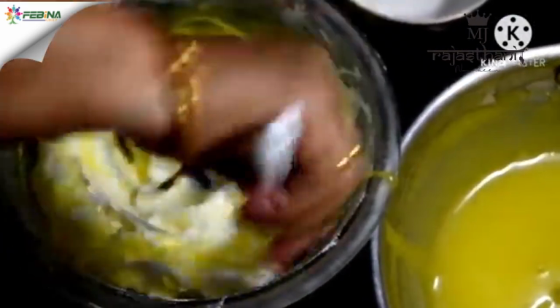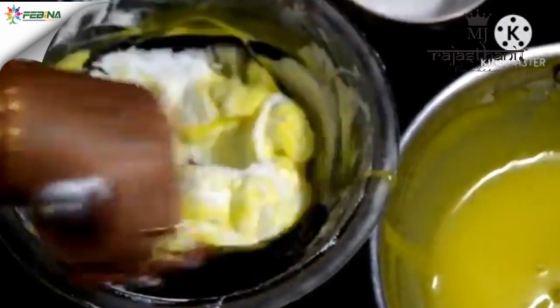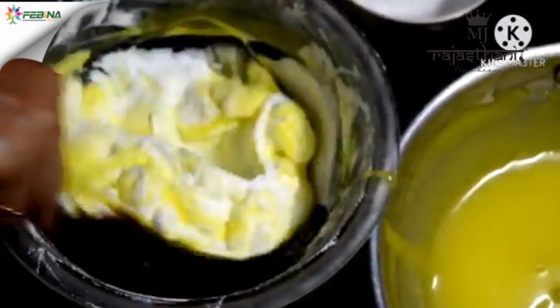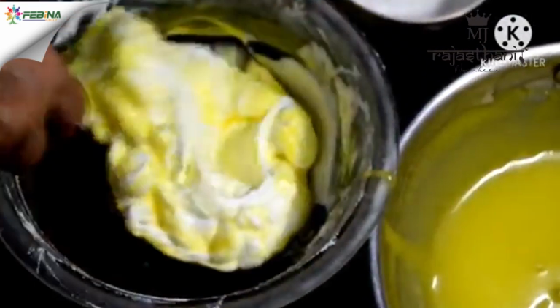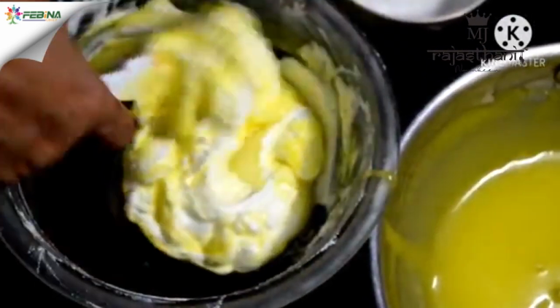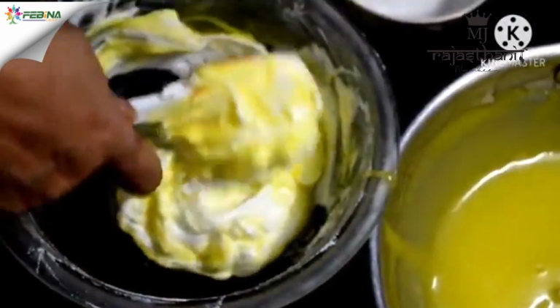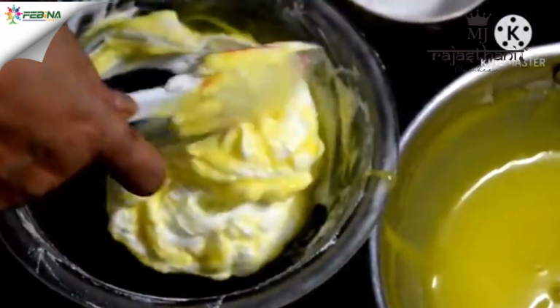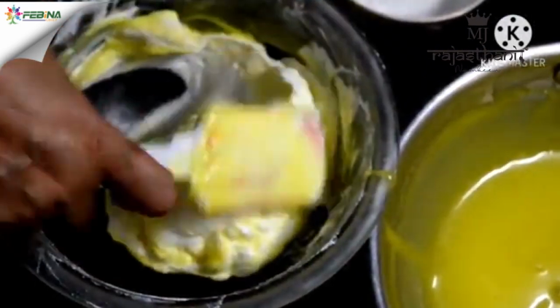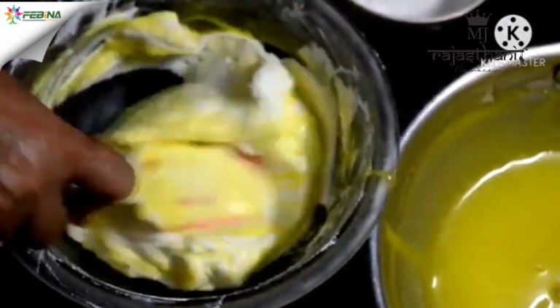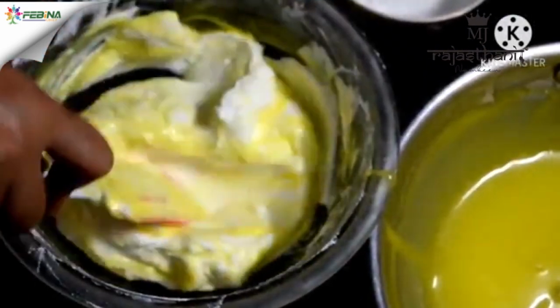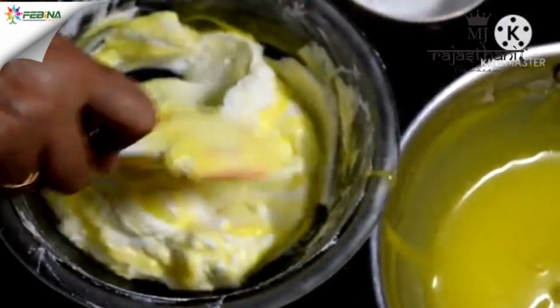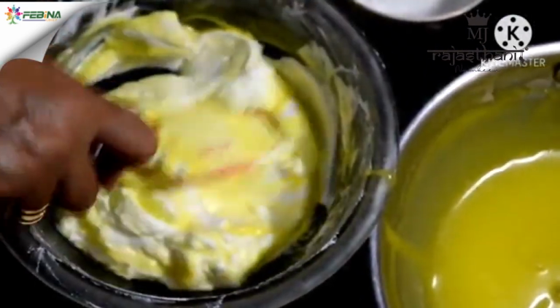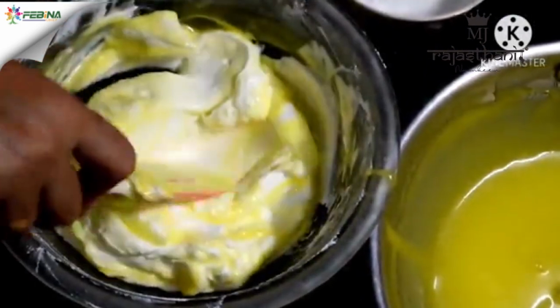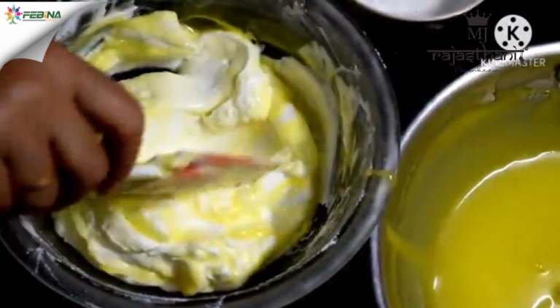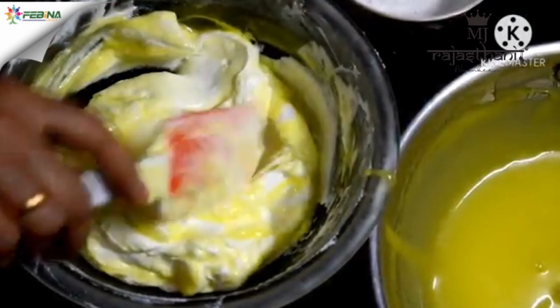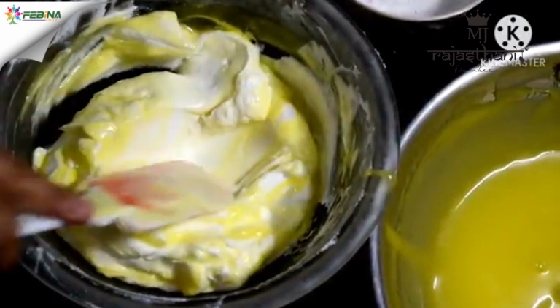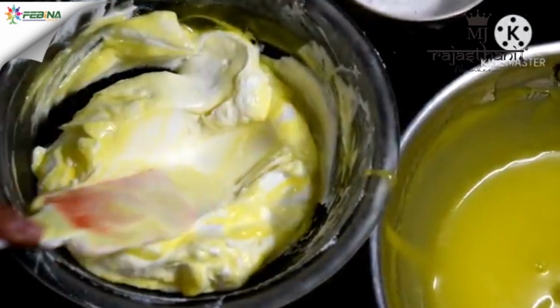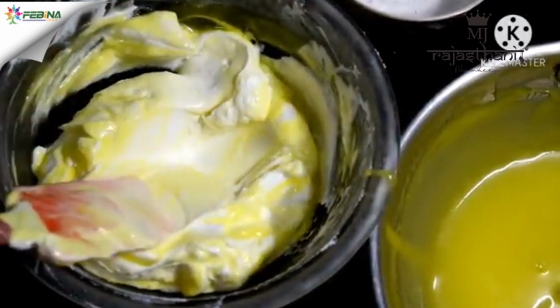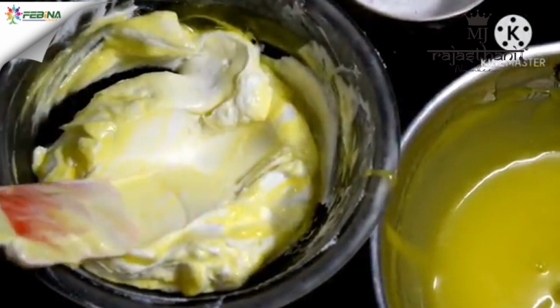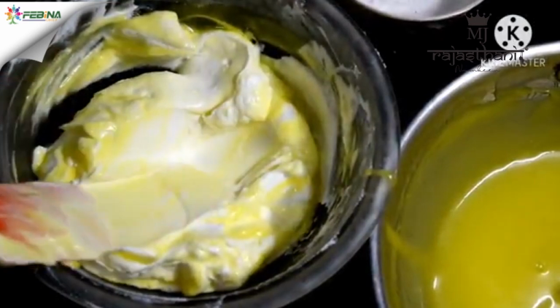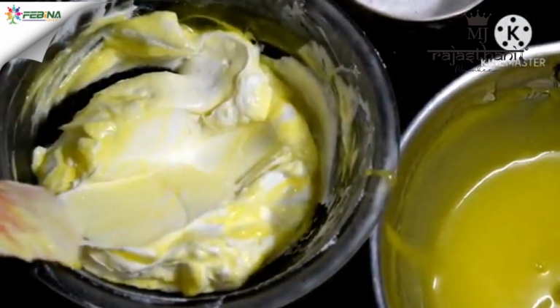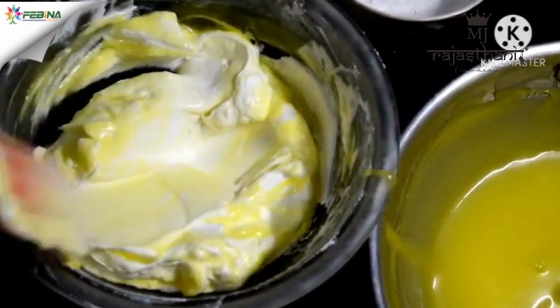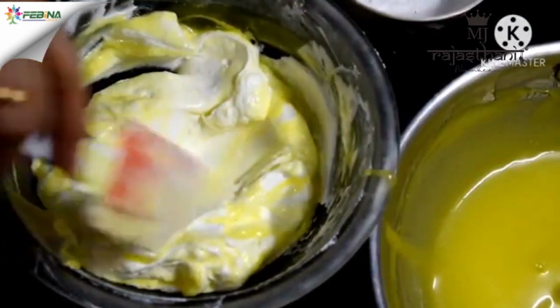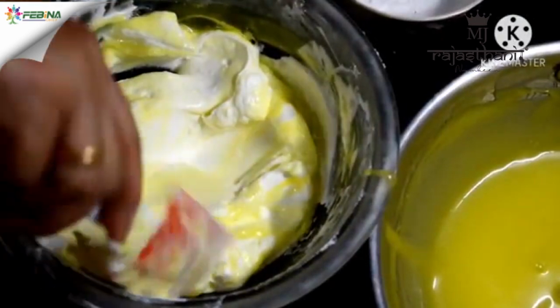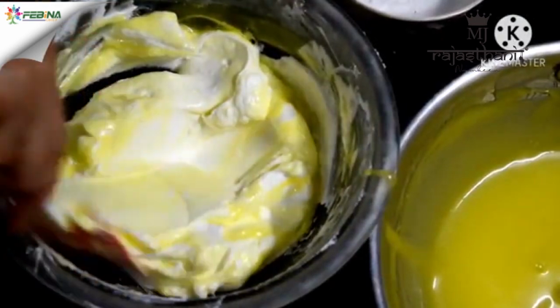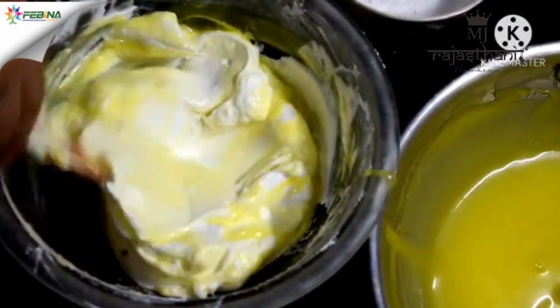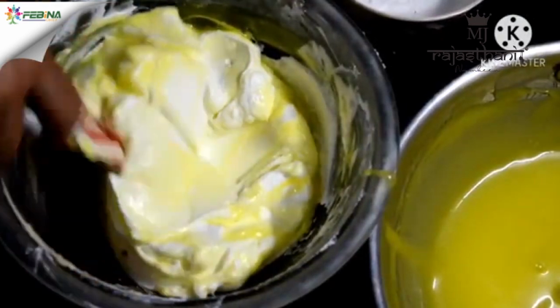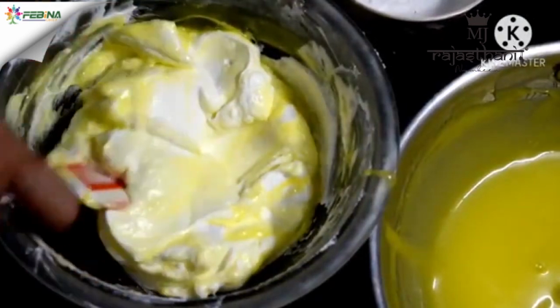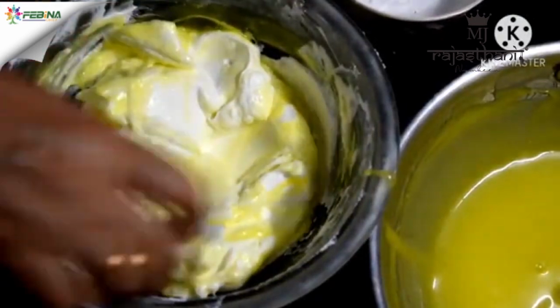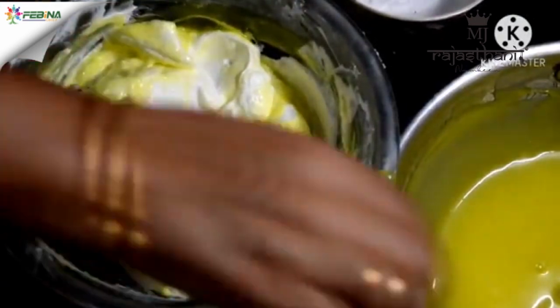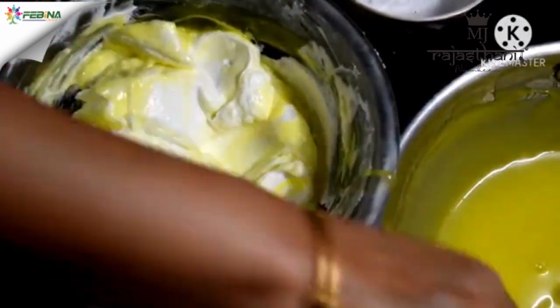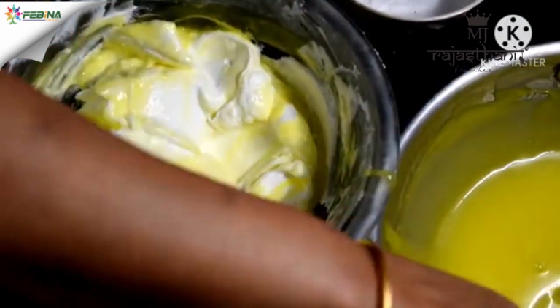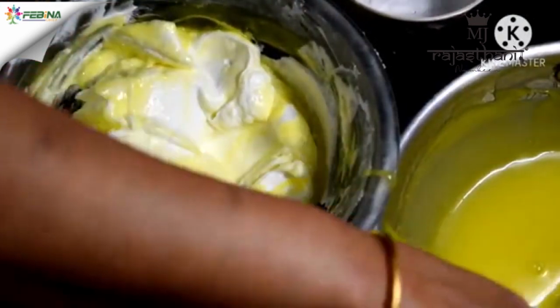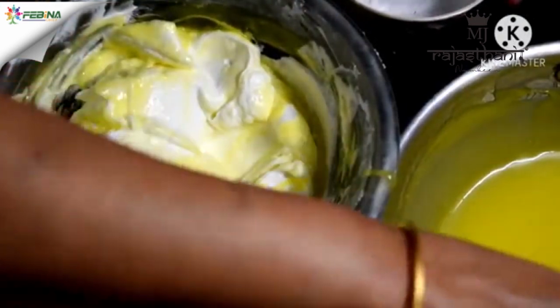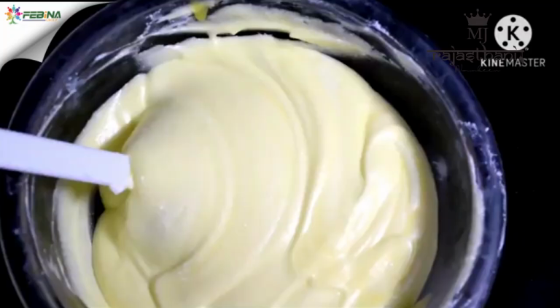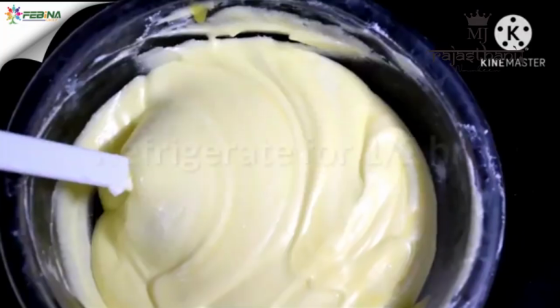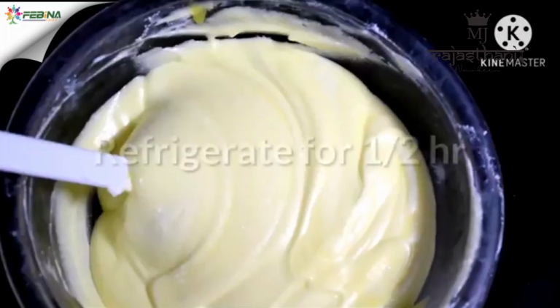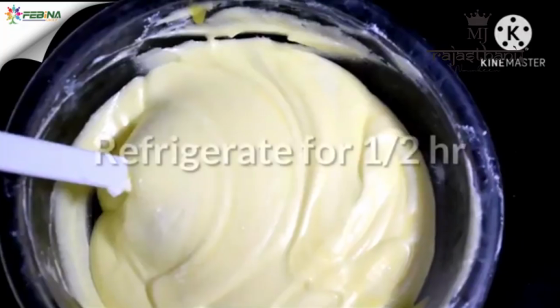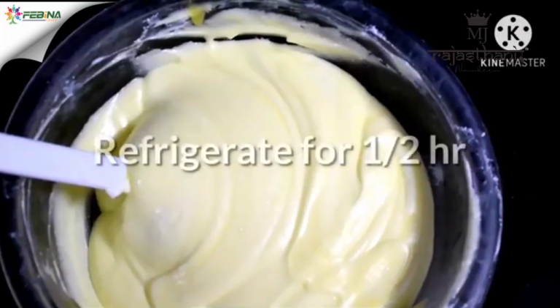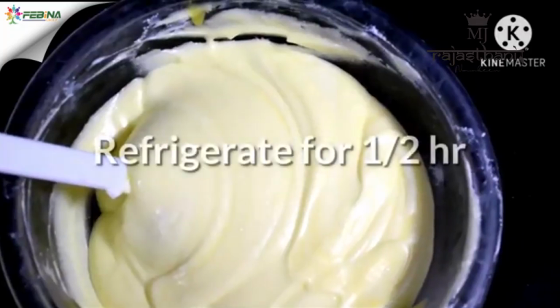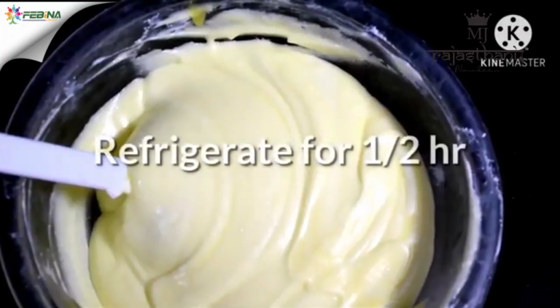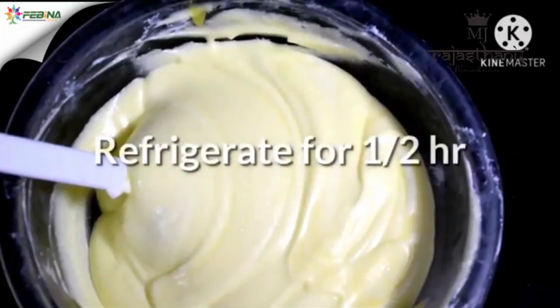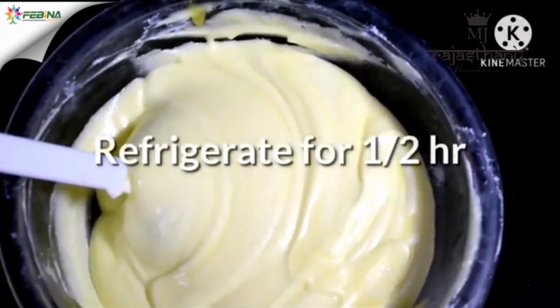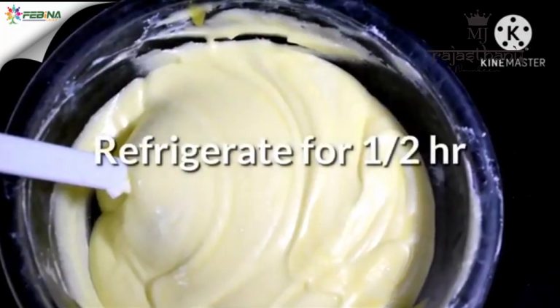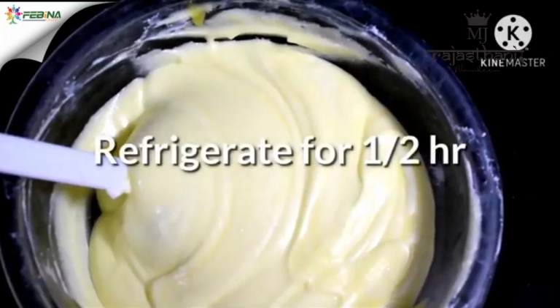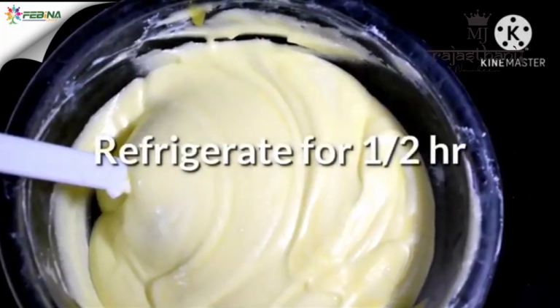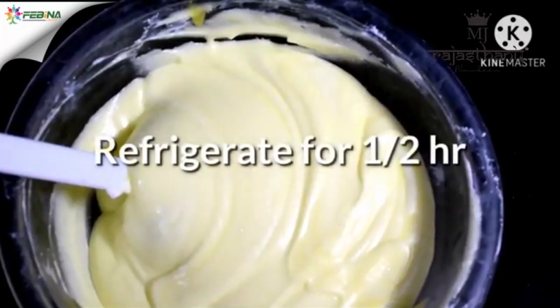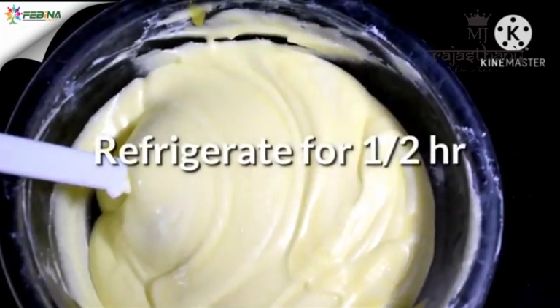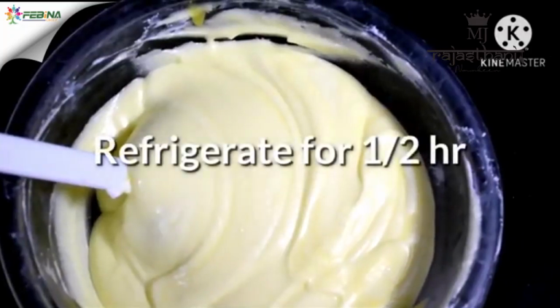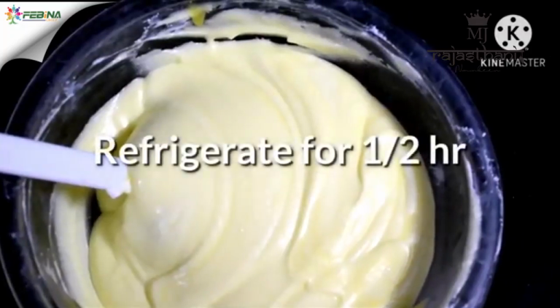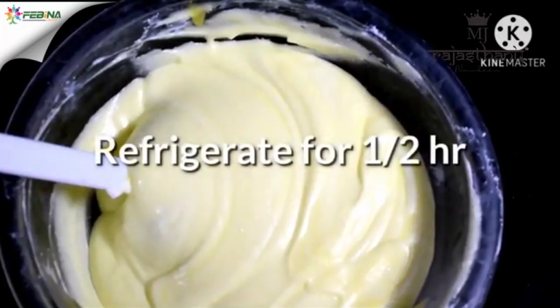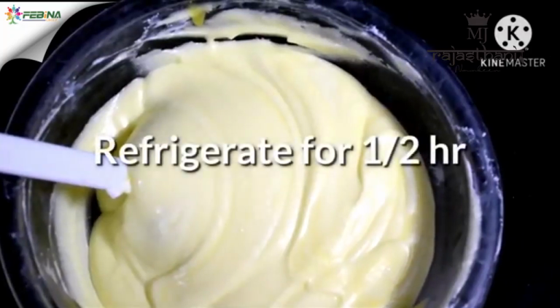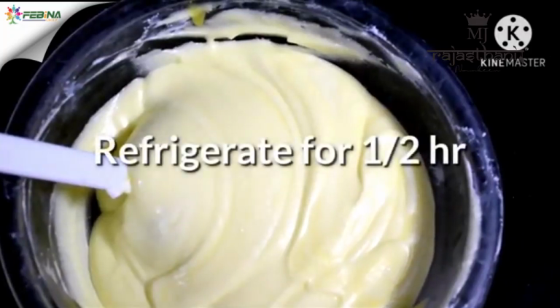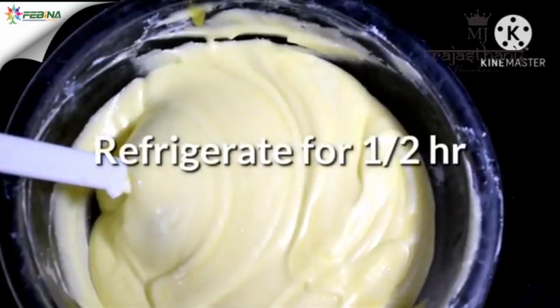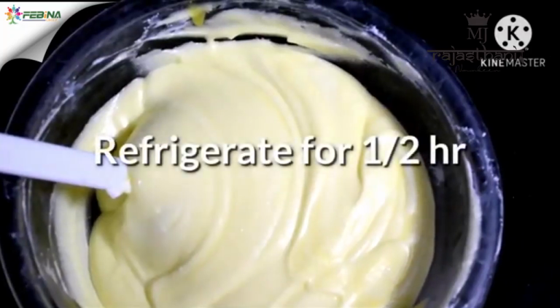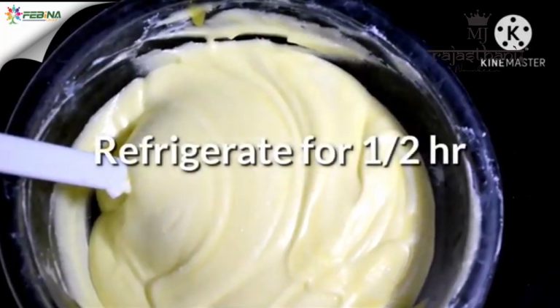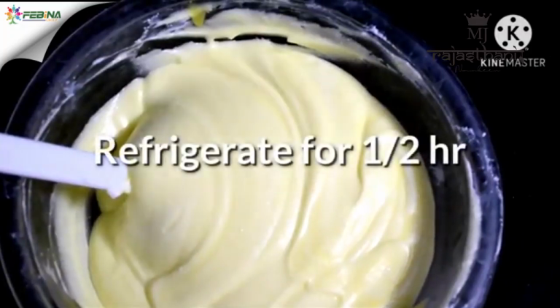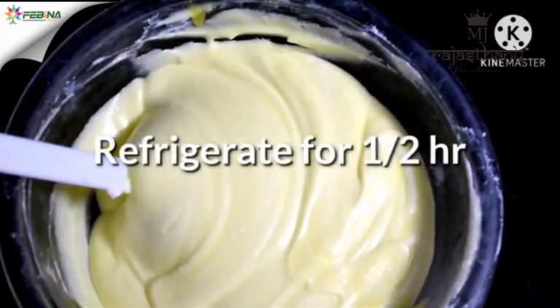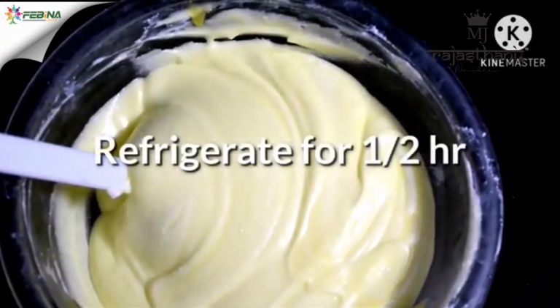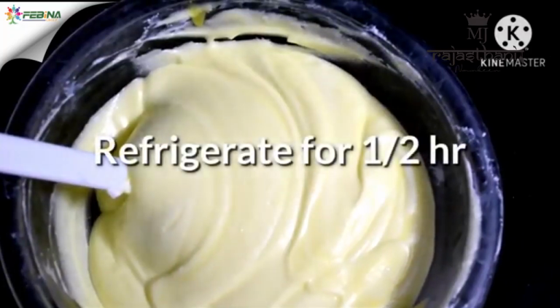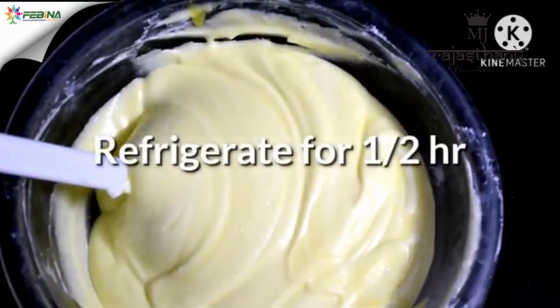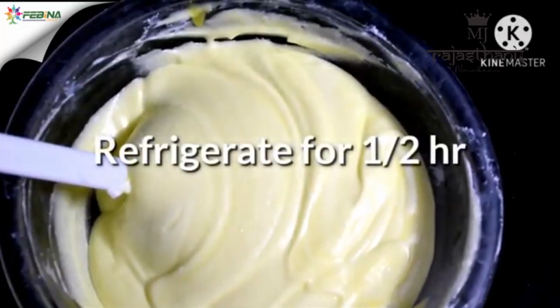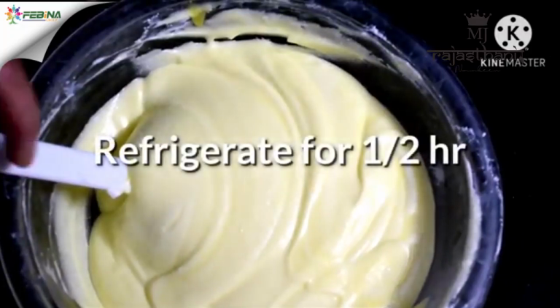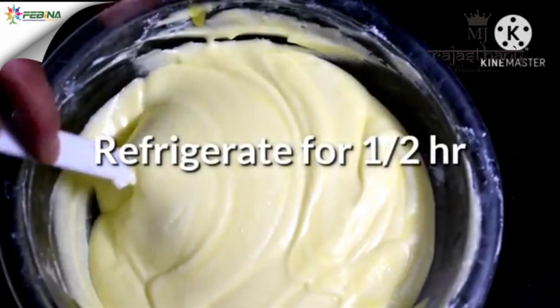You can see the texture — it is smooth and creamy. This is our final lemon cream product, ready to fill the tarts.